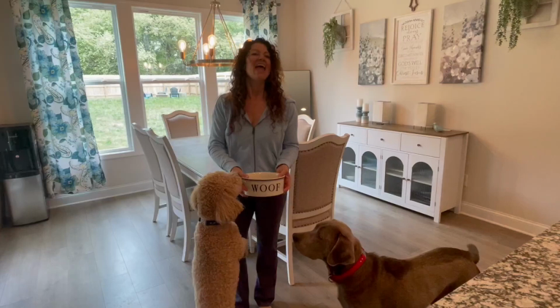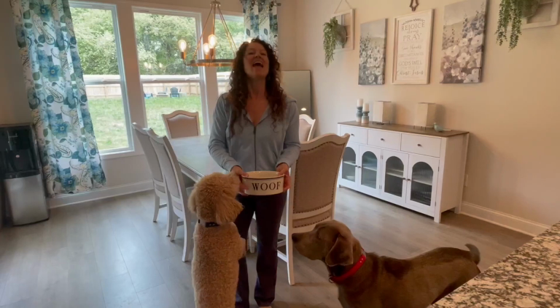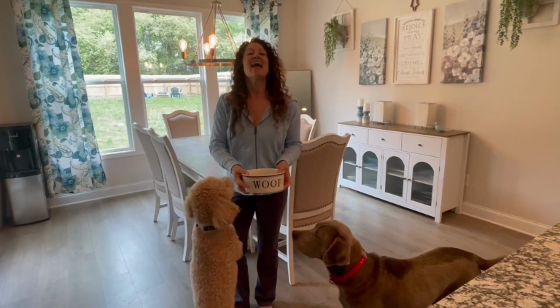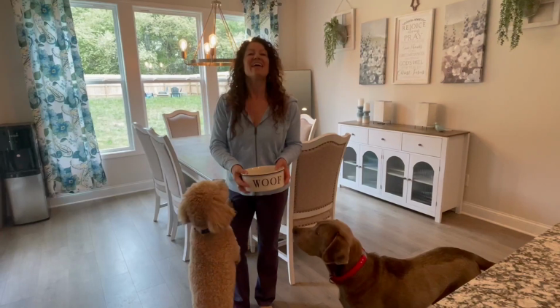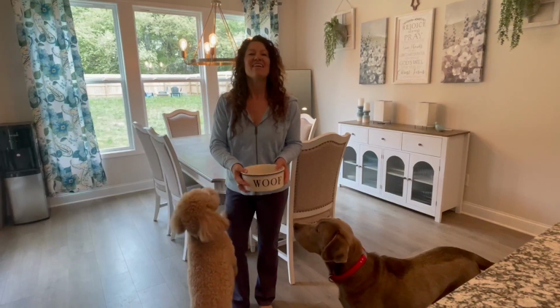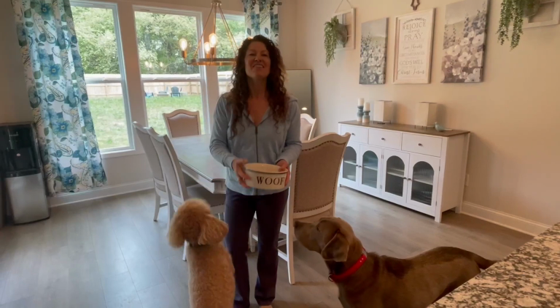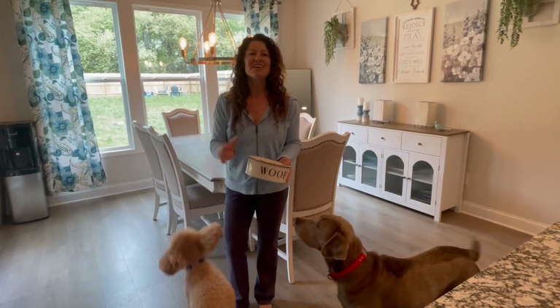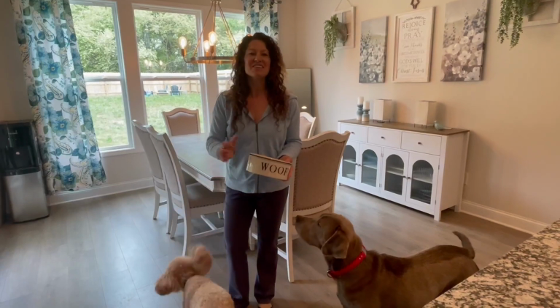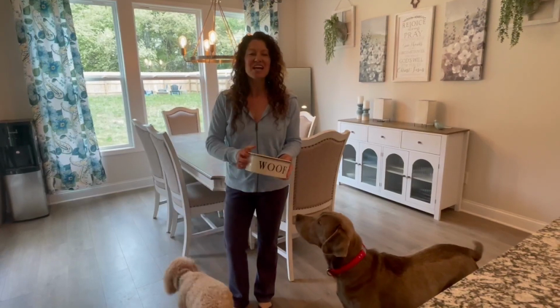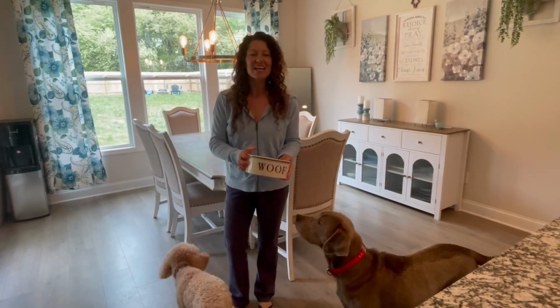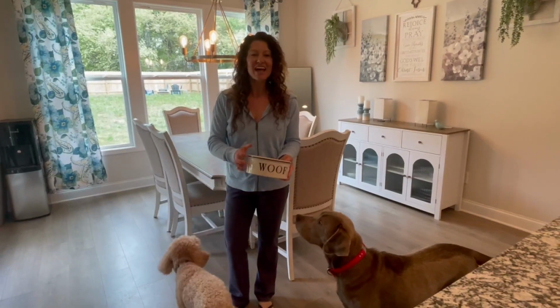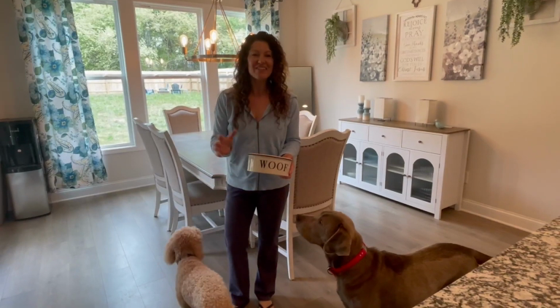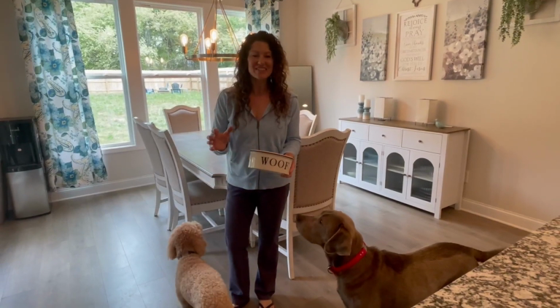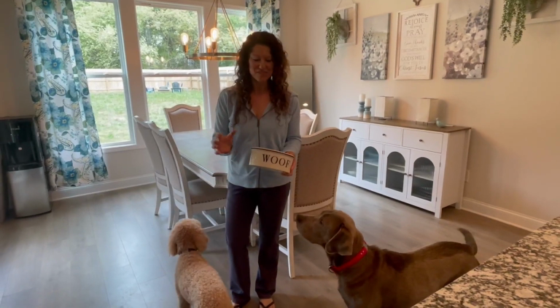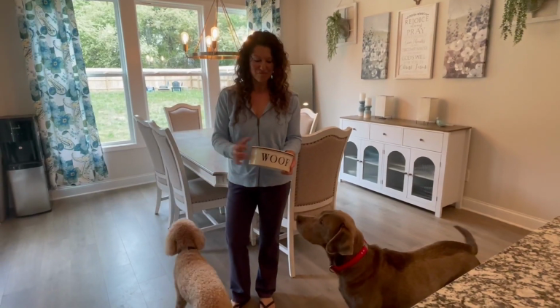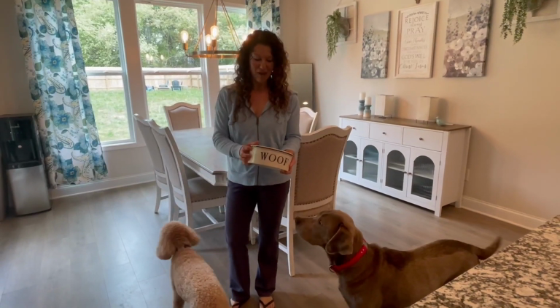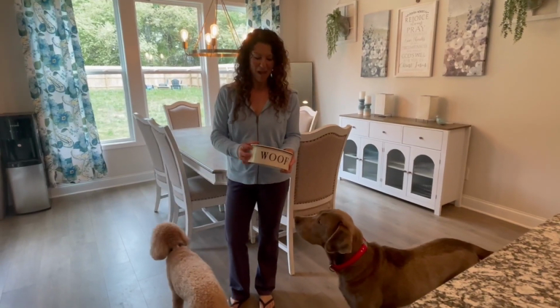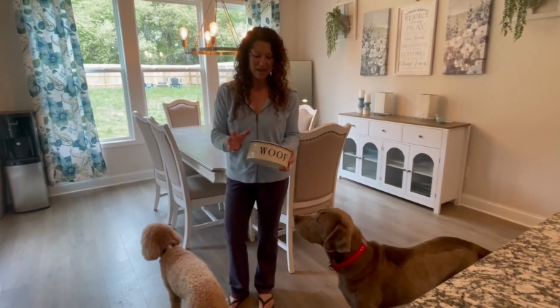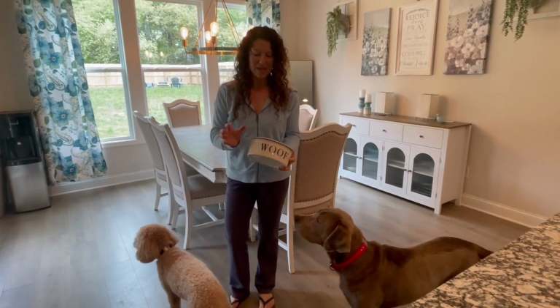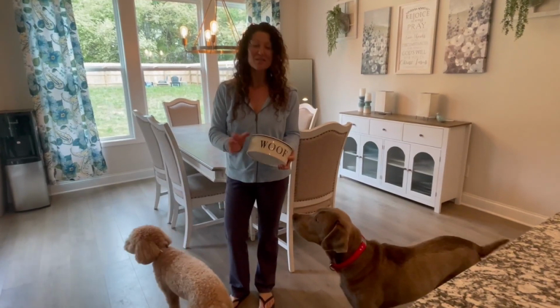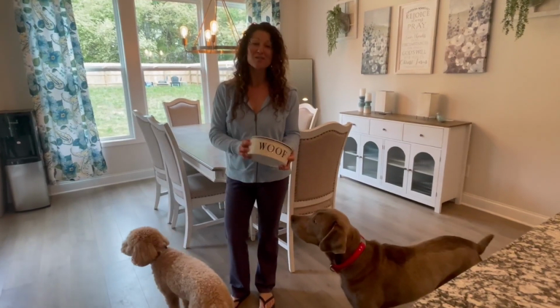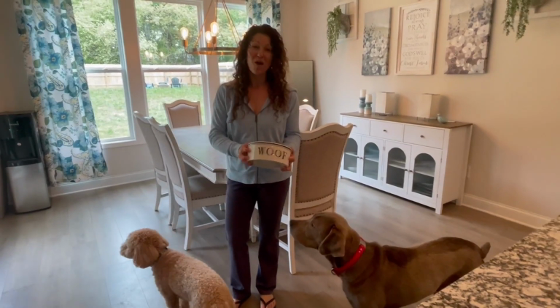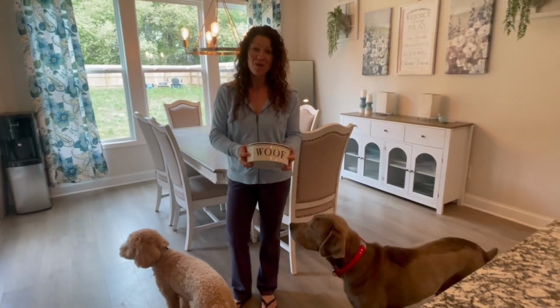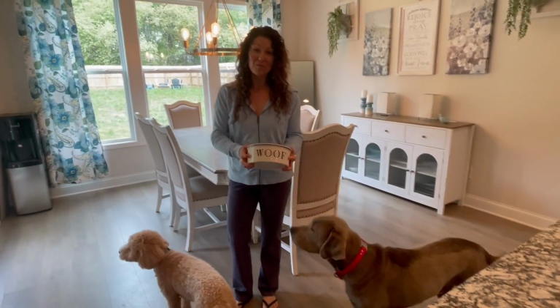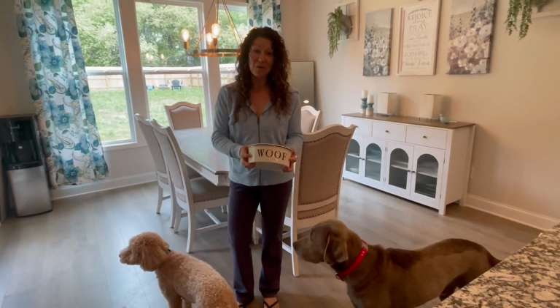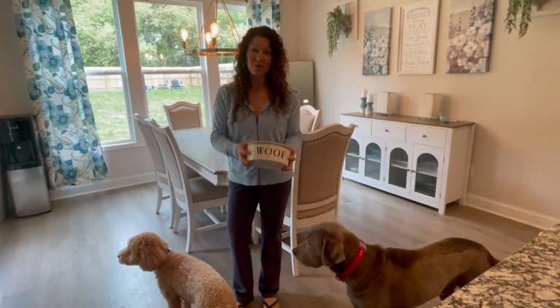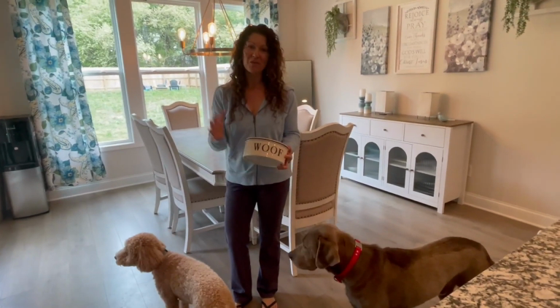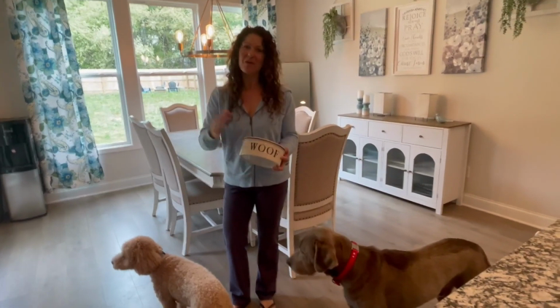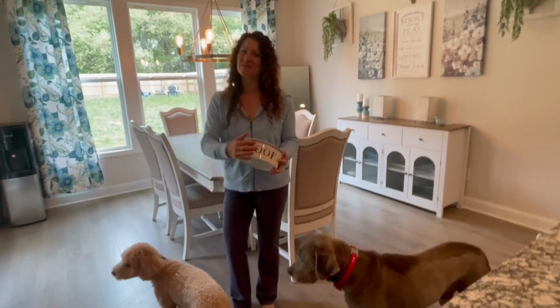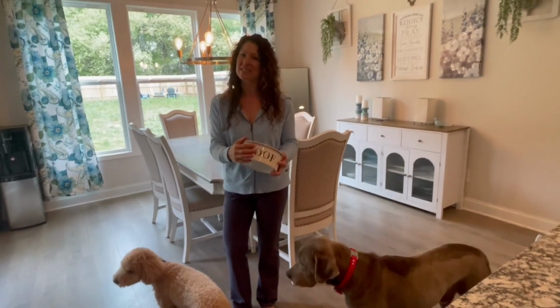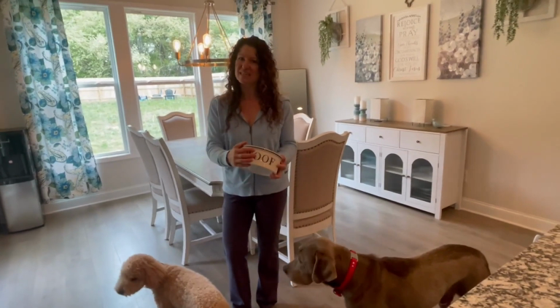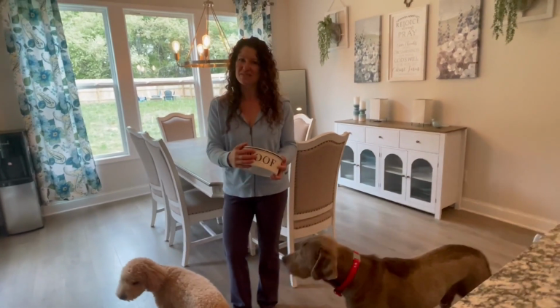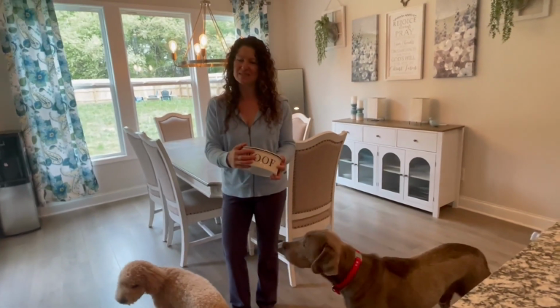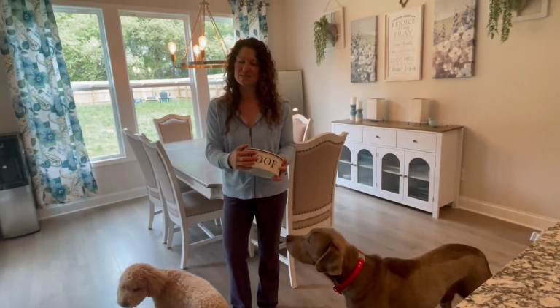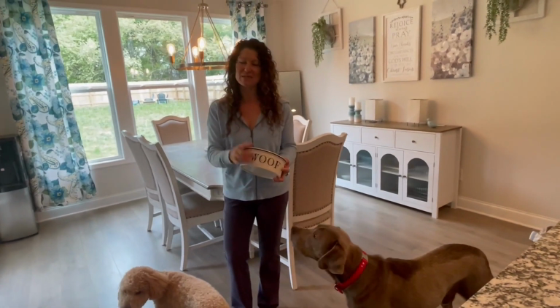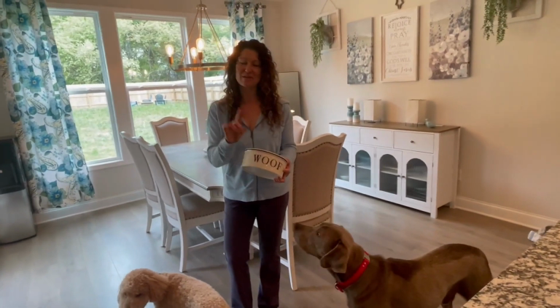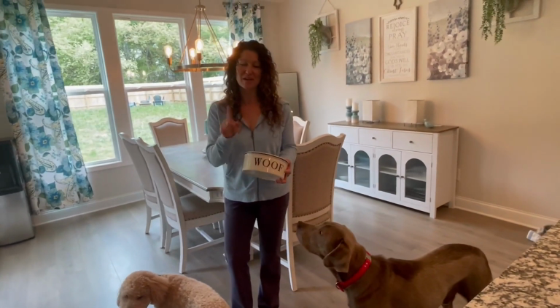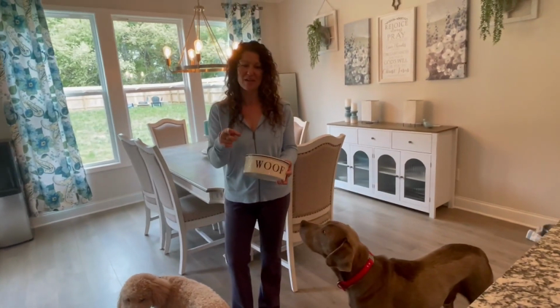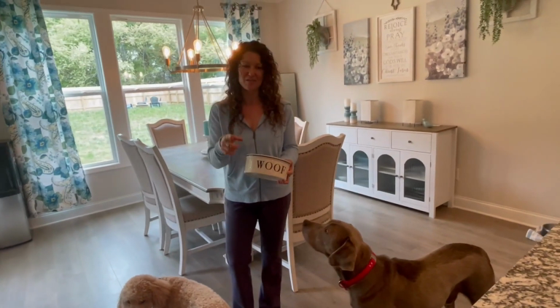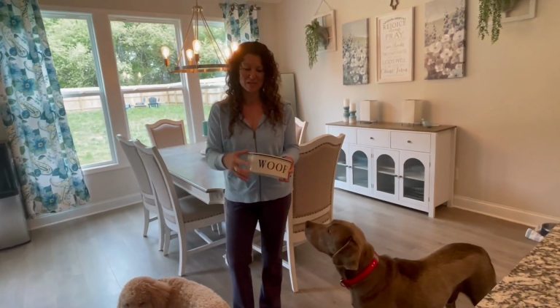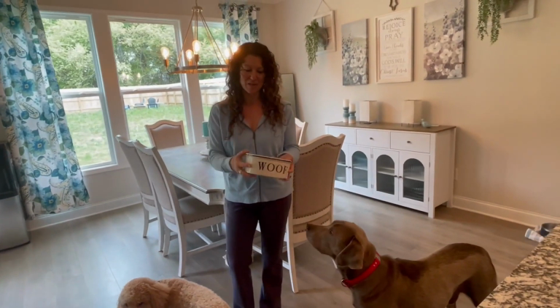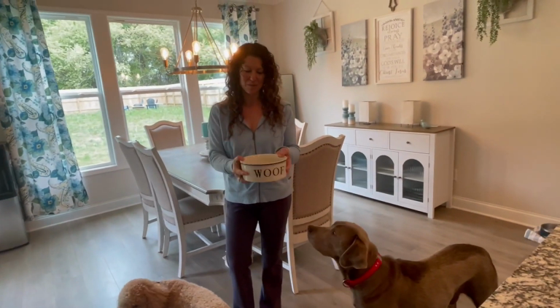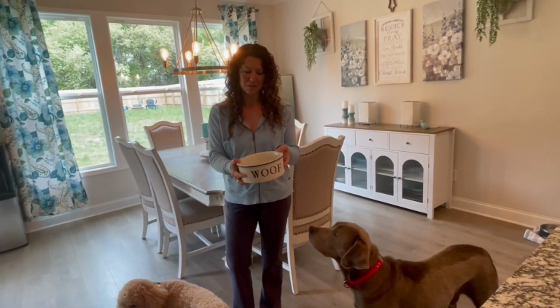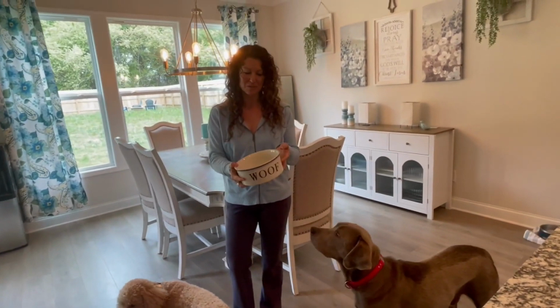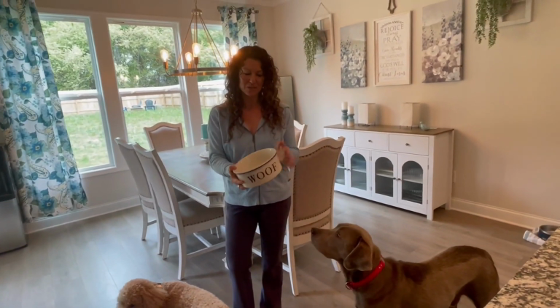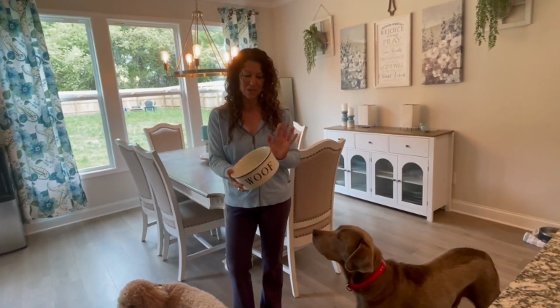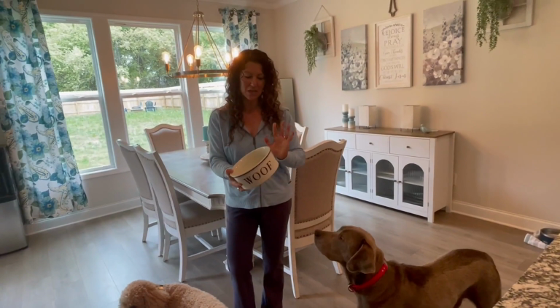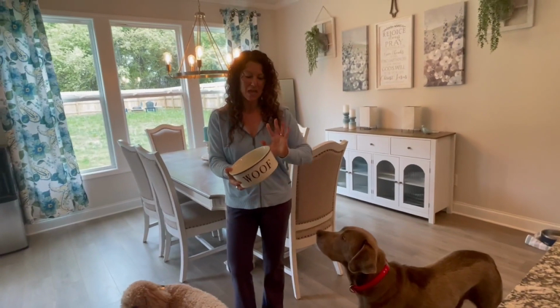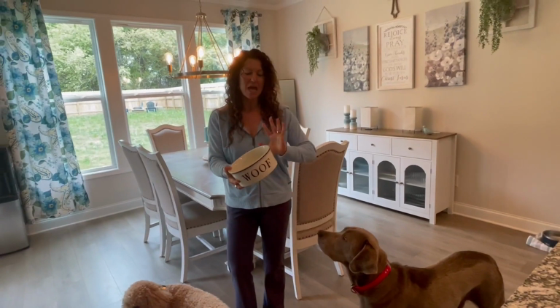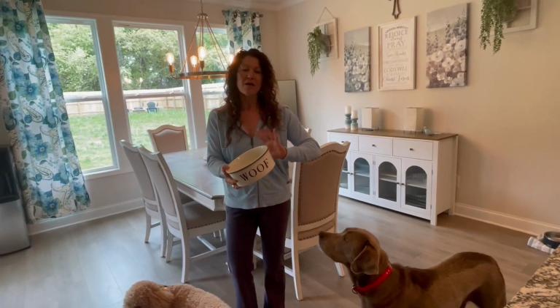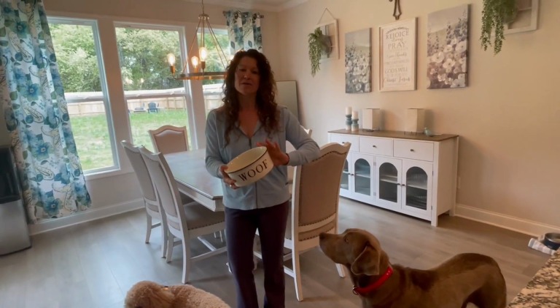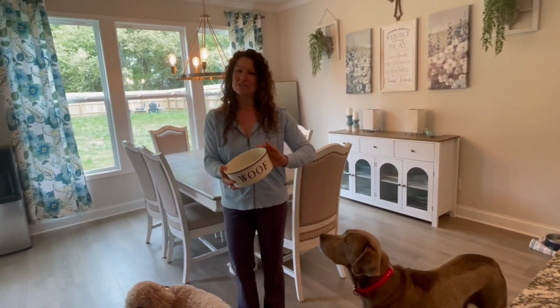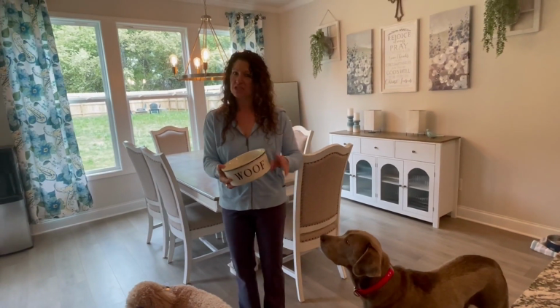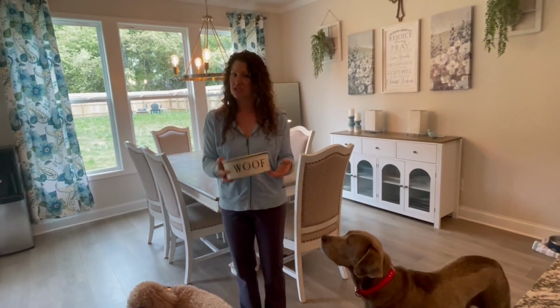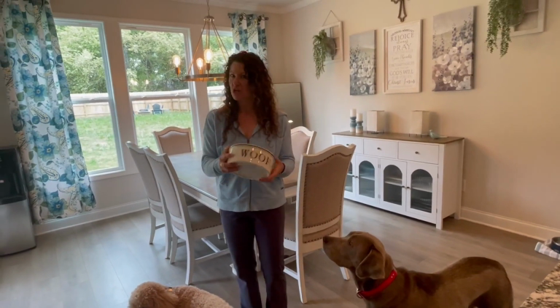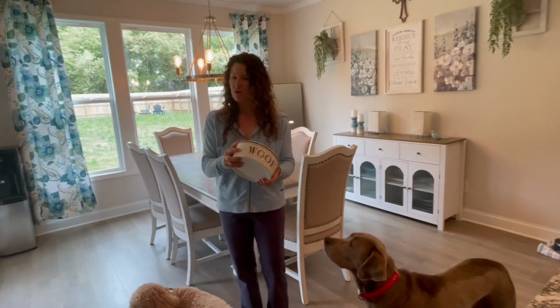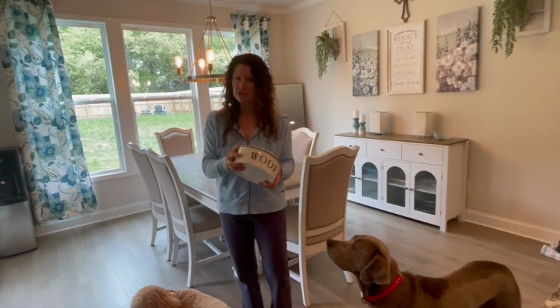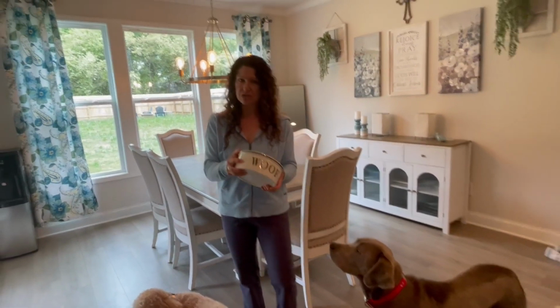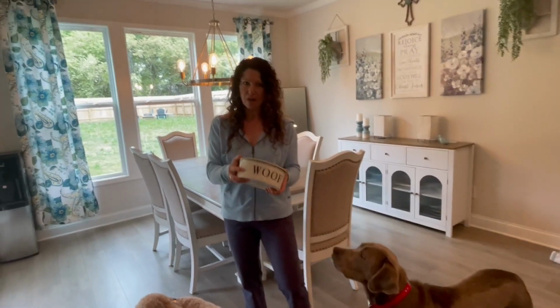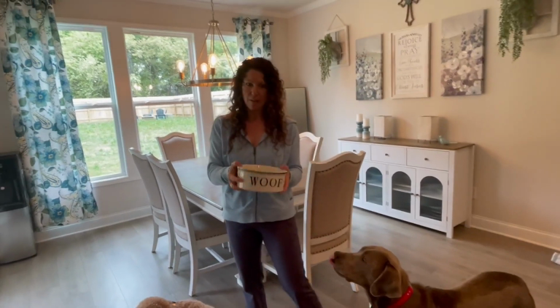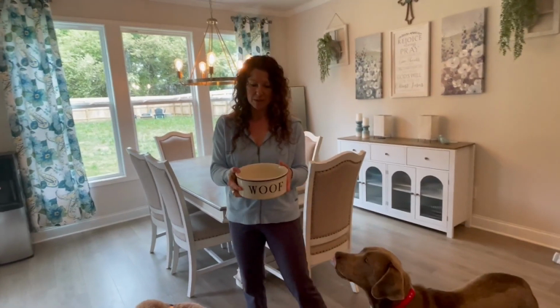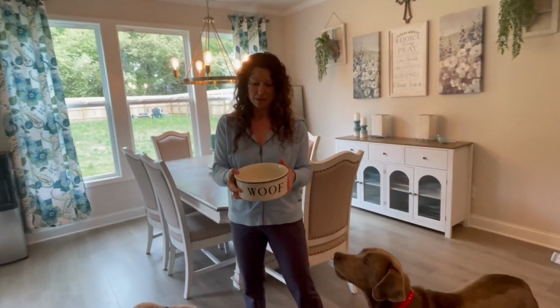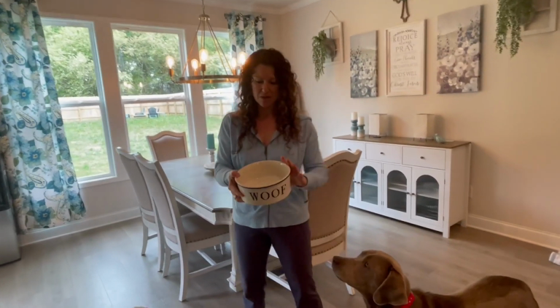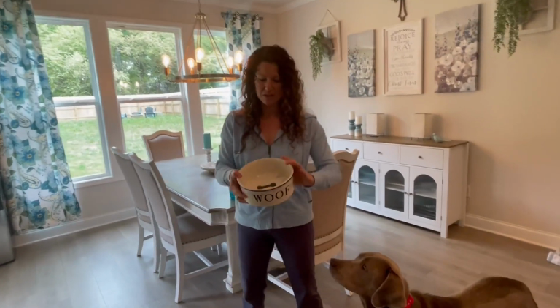Hey there, we are checking out the ceramic dog bowl. The company sent this to me so I could give you this up-close look. I want to just show it to you up-close.